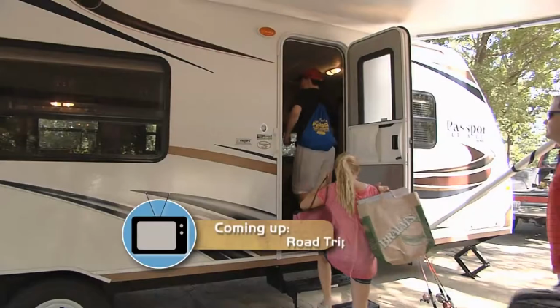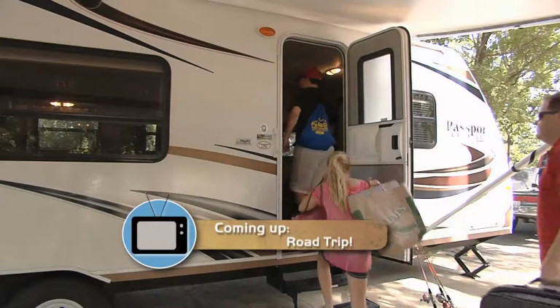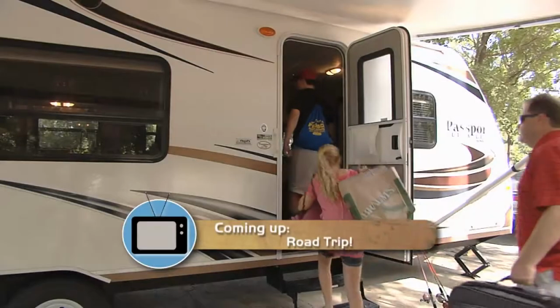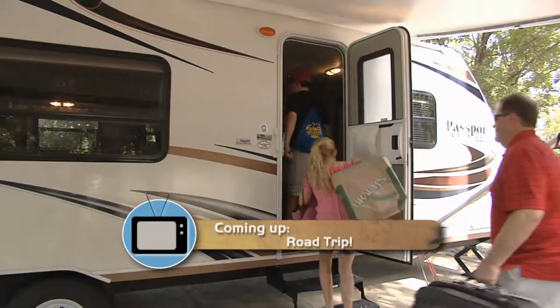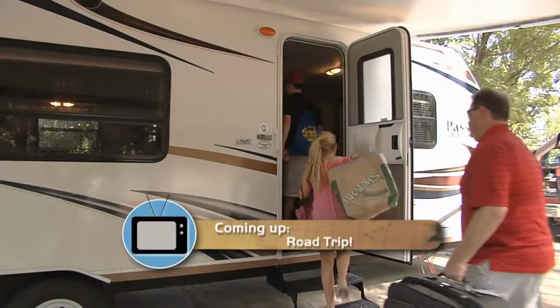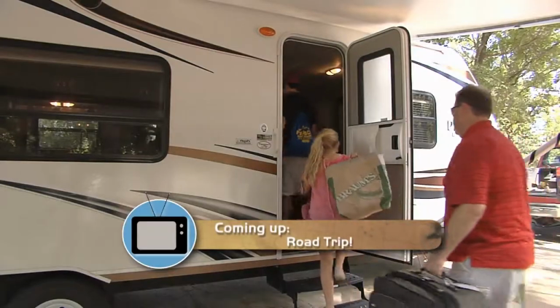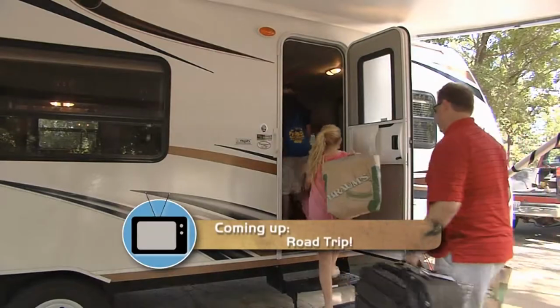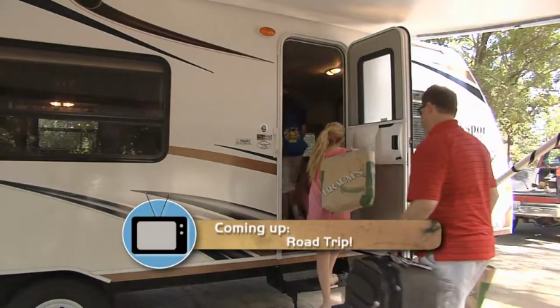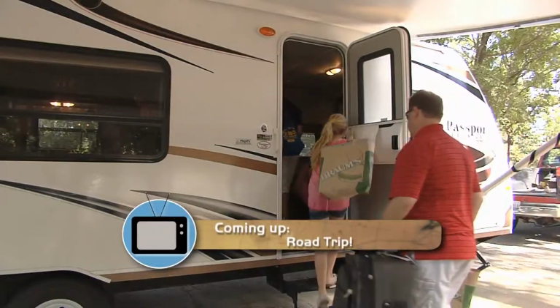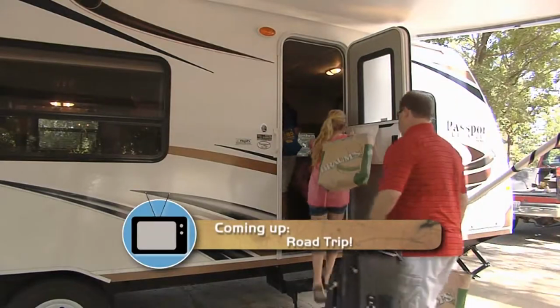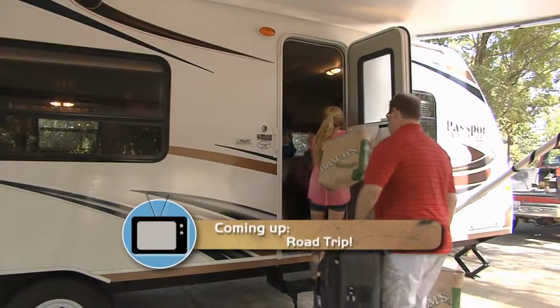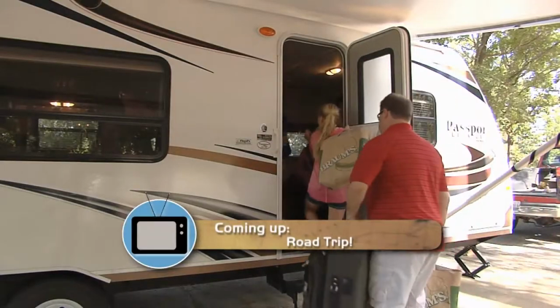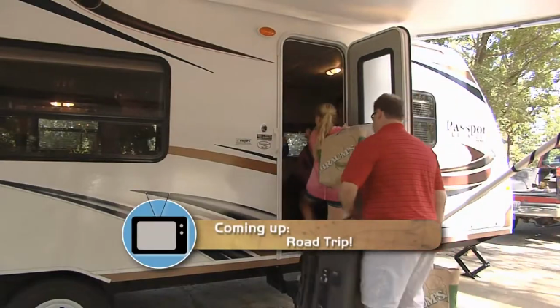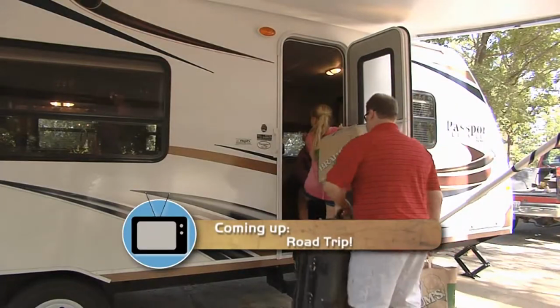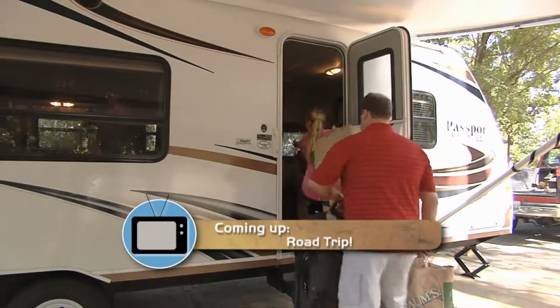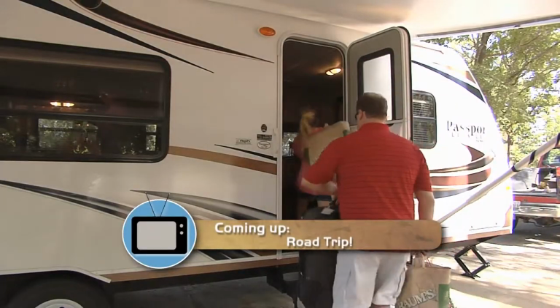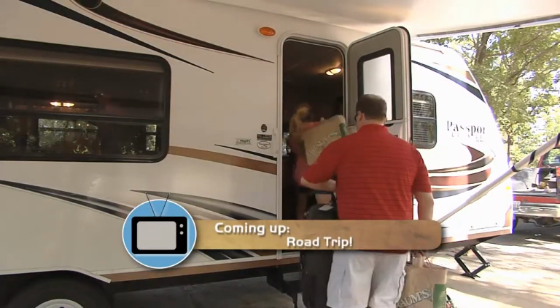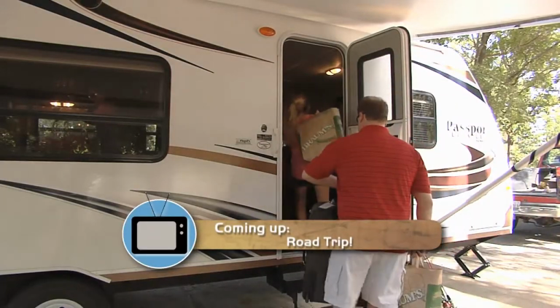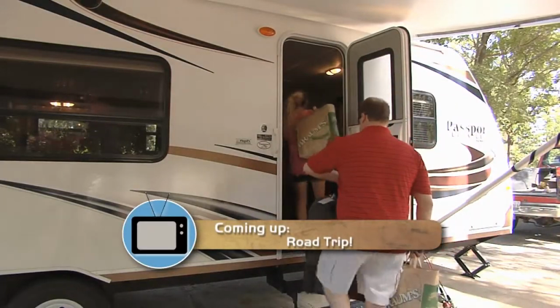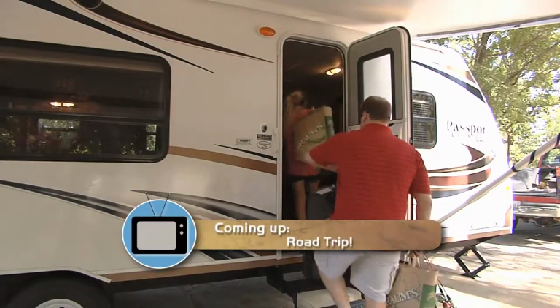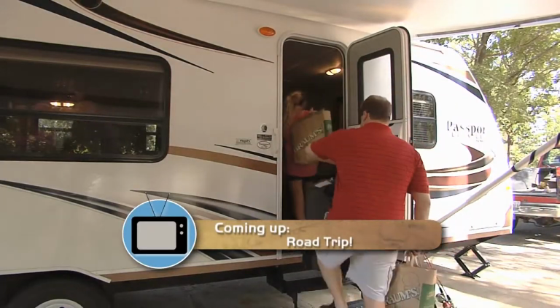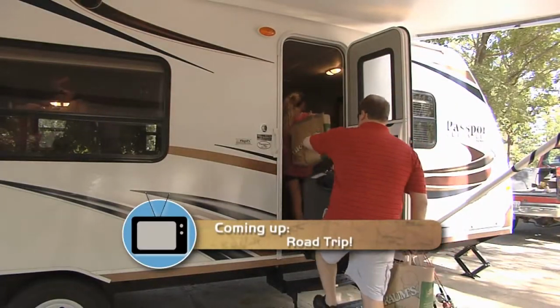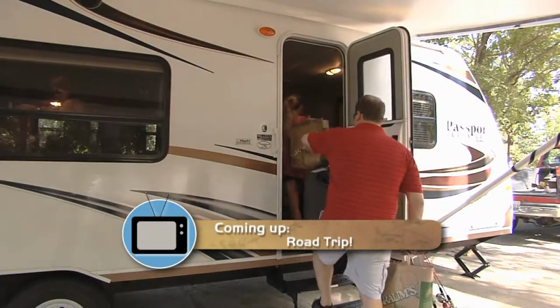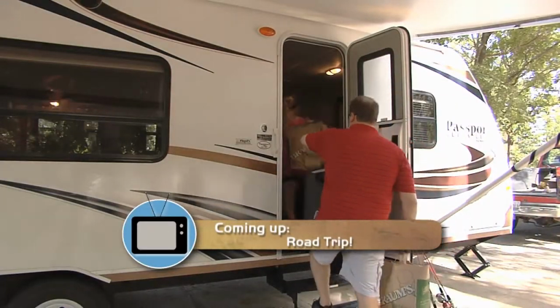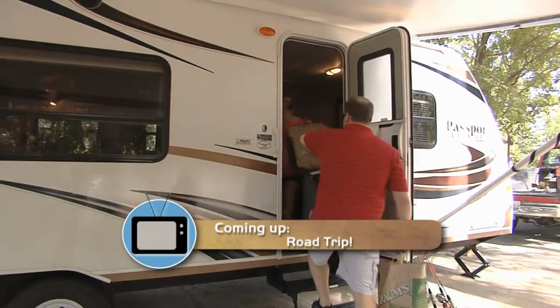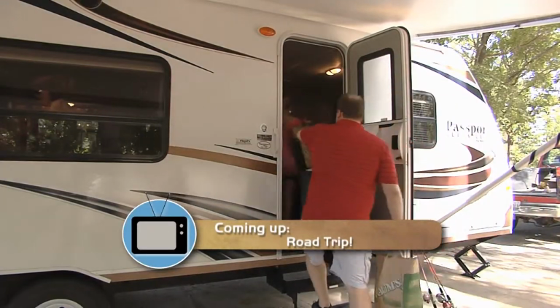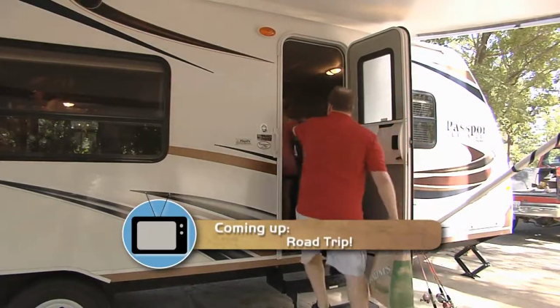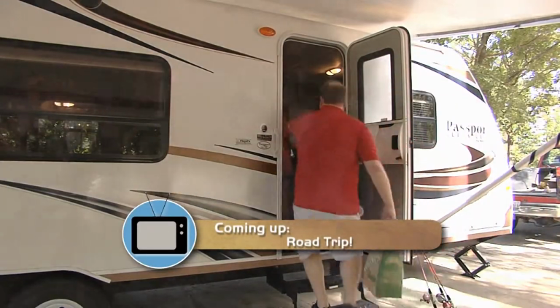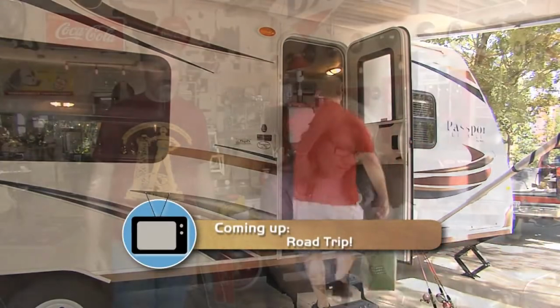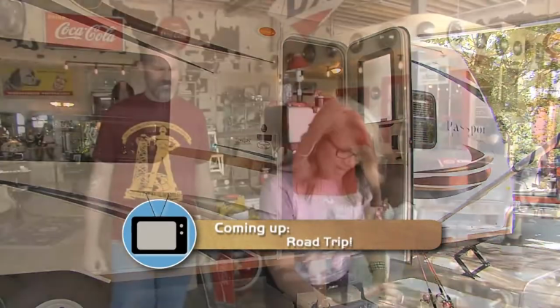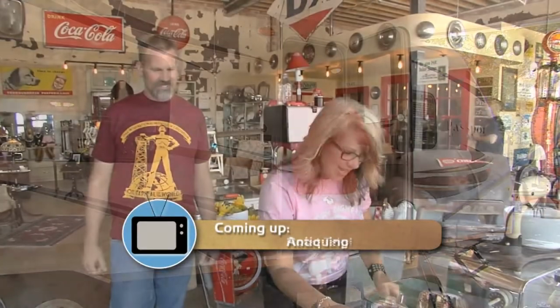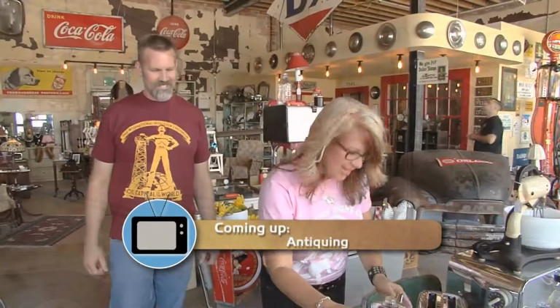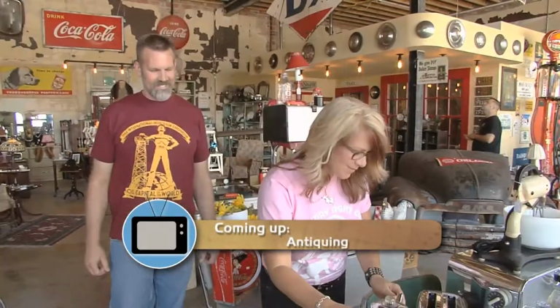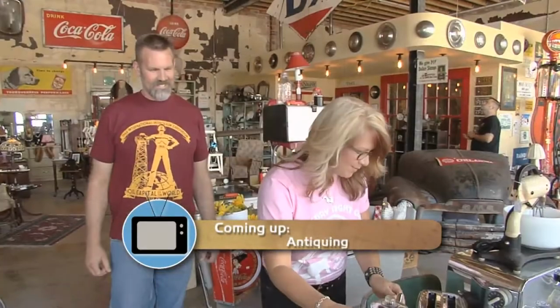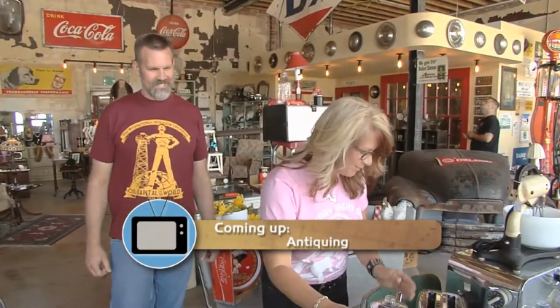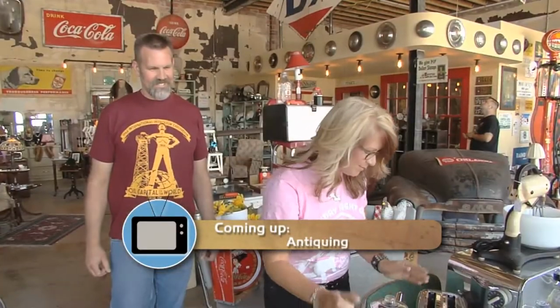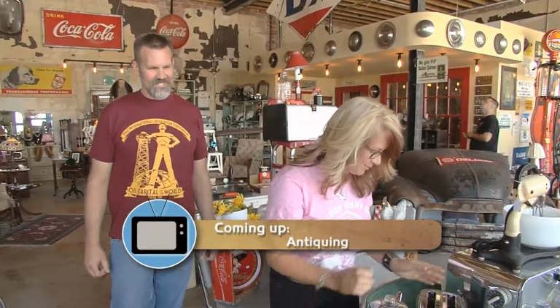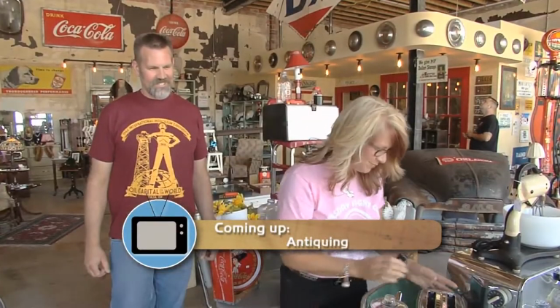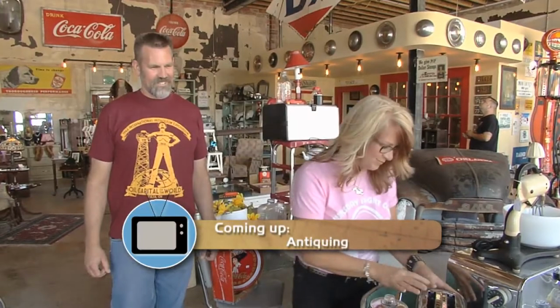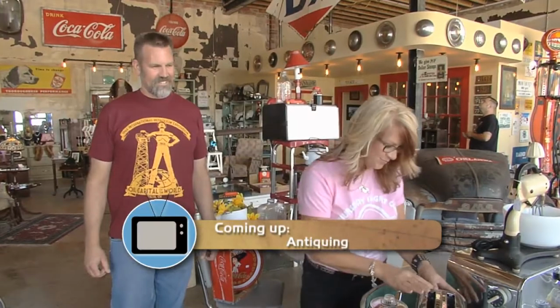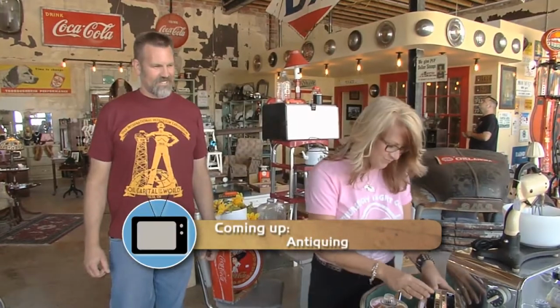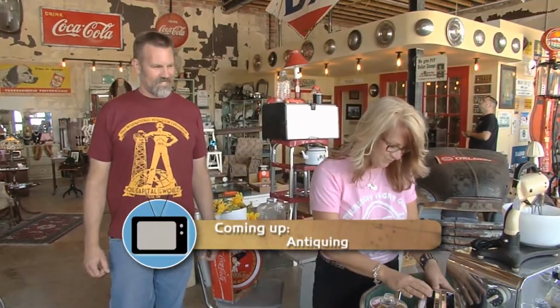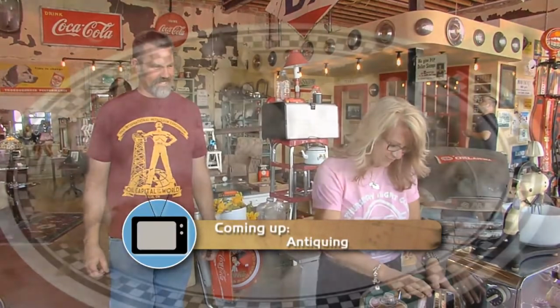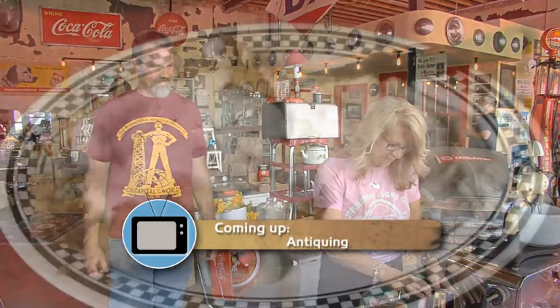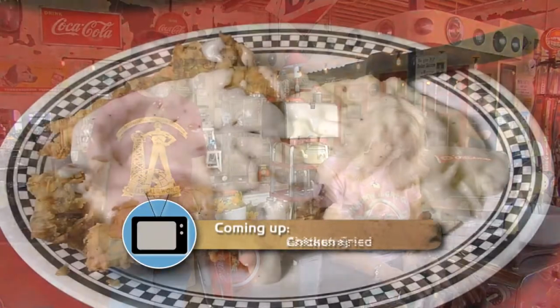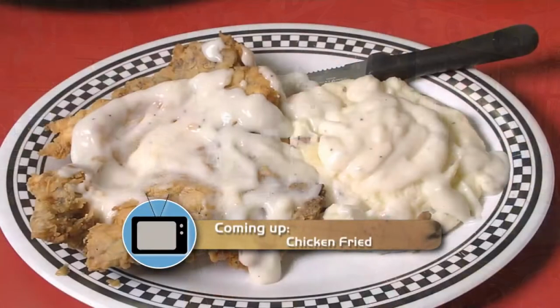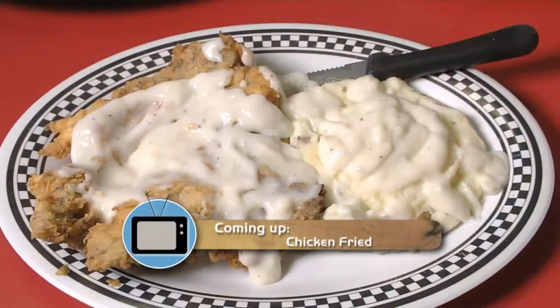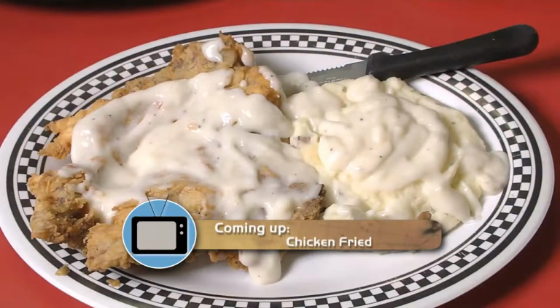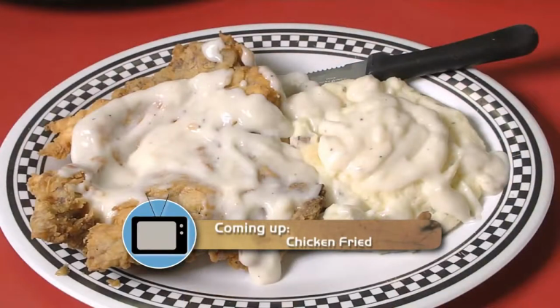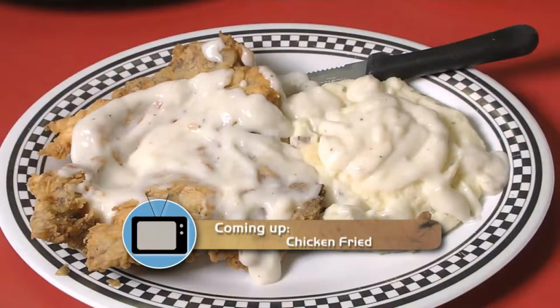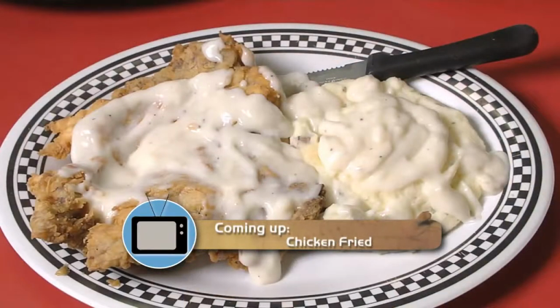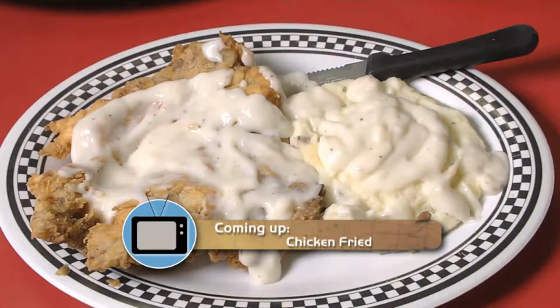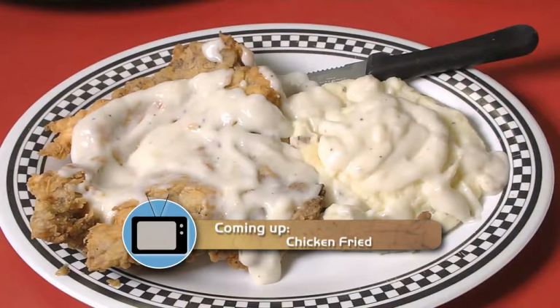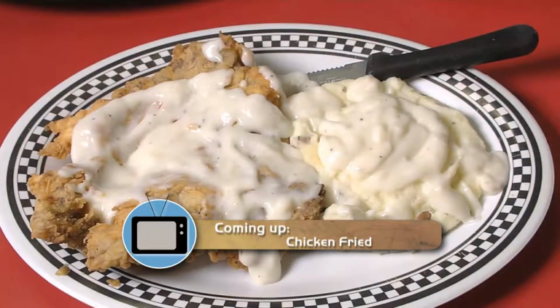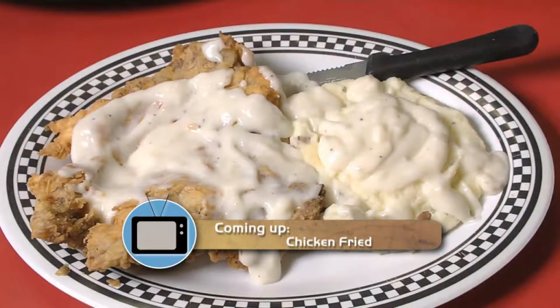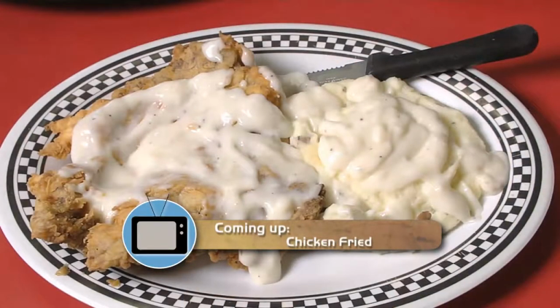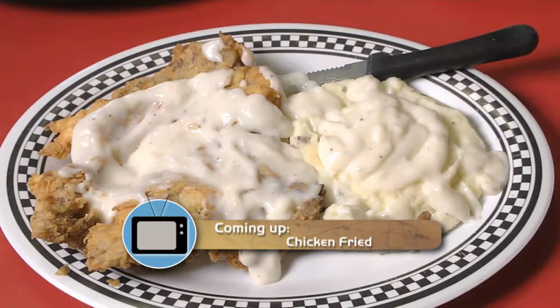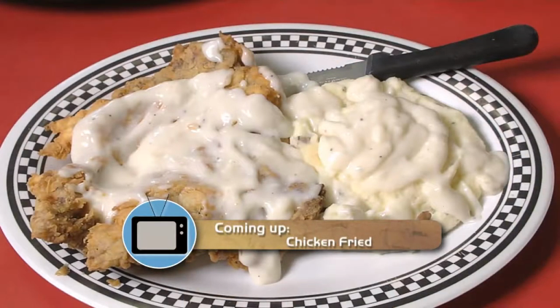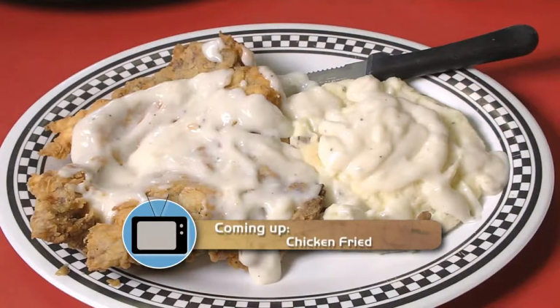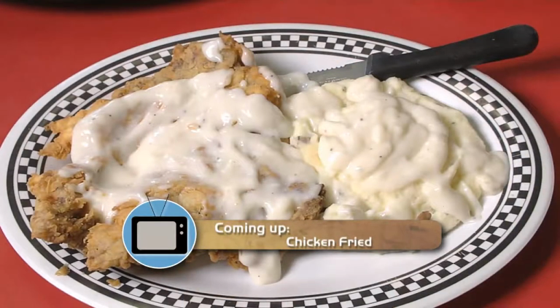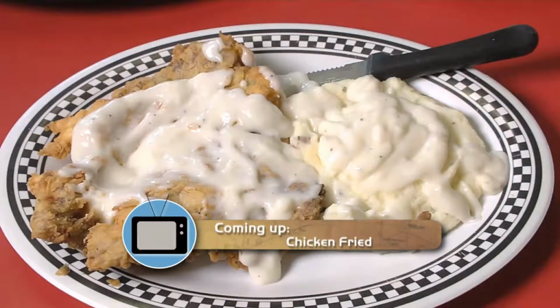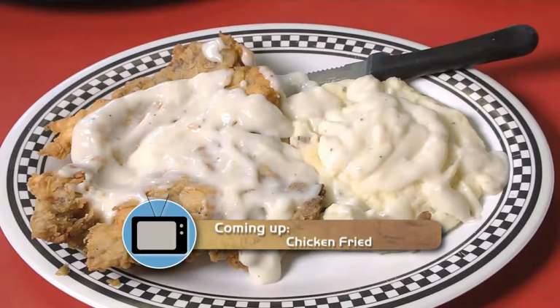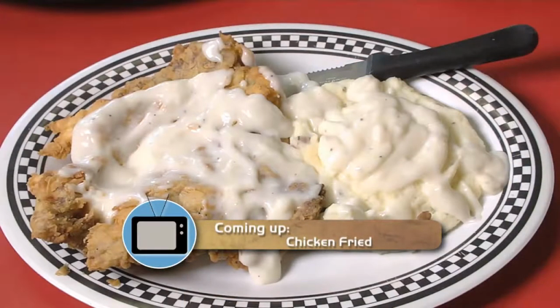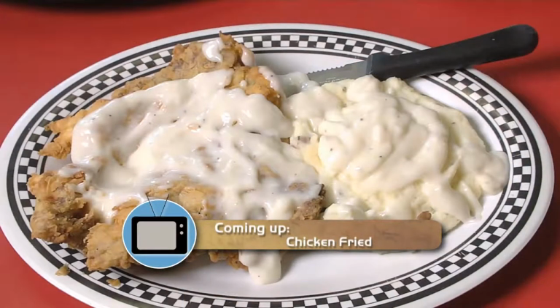Coming up on Discover Oklahoma, we're road trippin' RV style and doing a little antiquing, plus some chicken fried steak you've just got to check out.